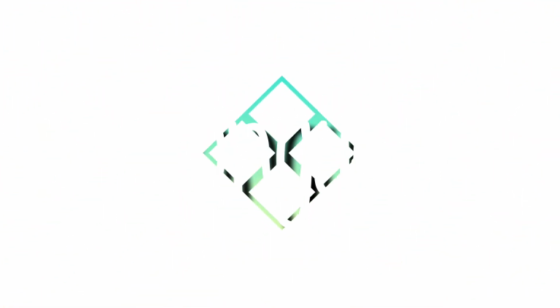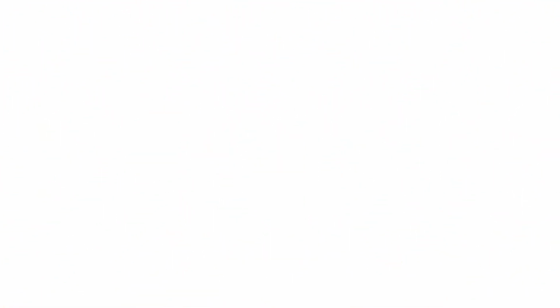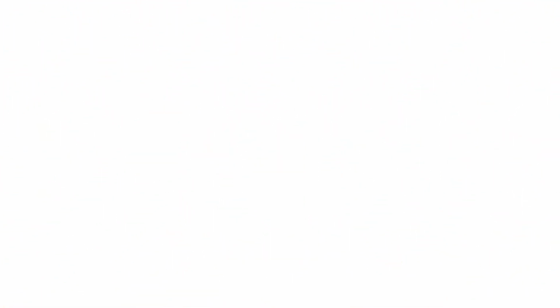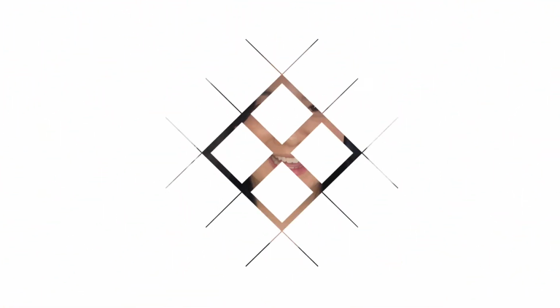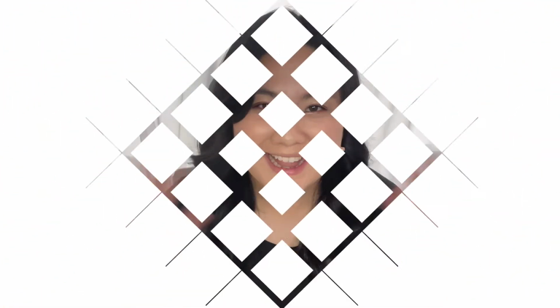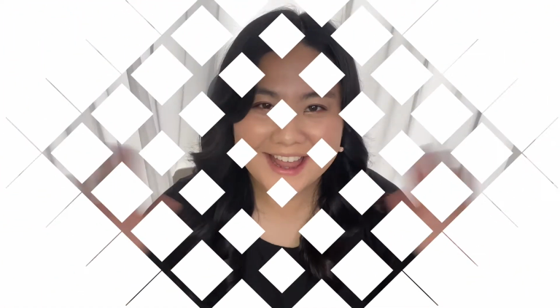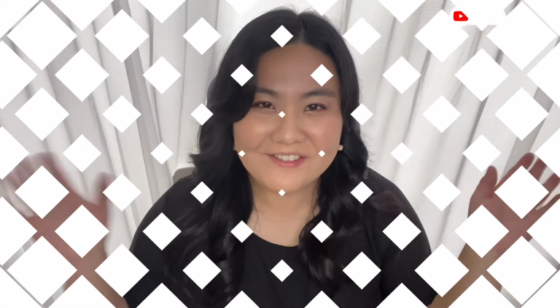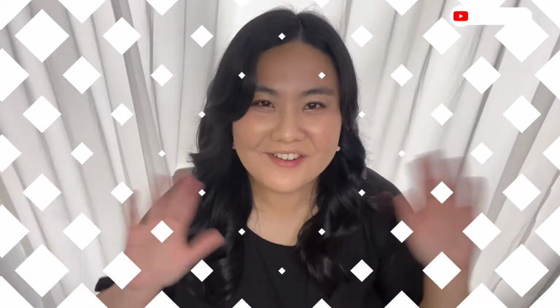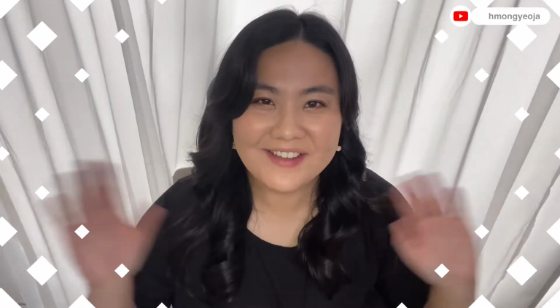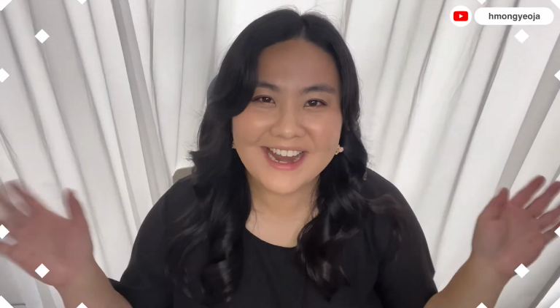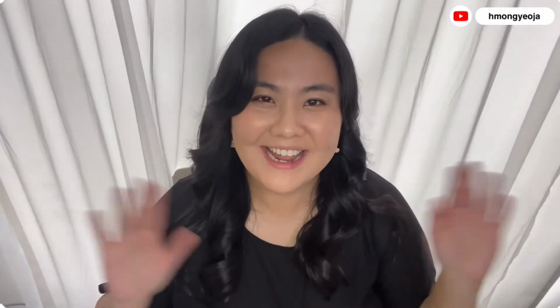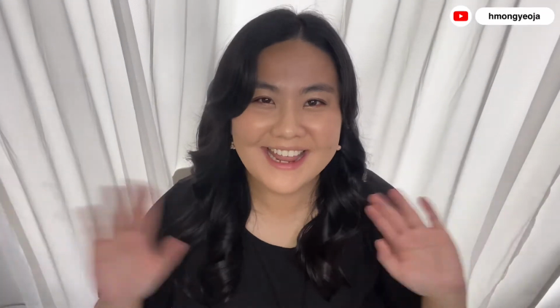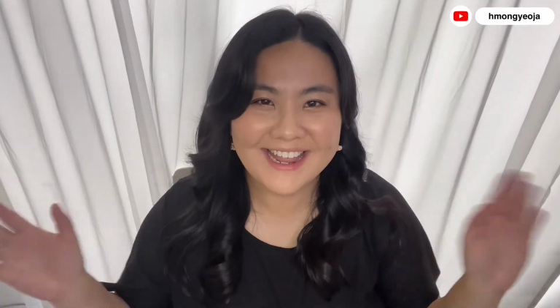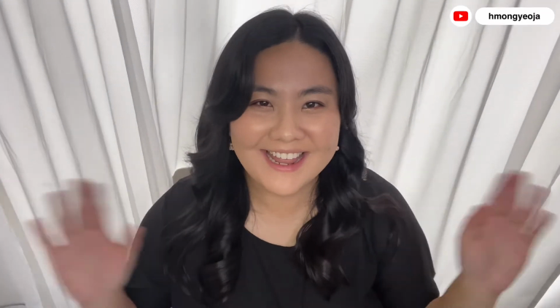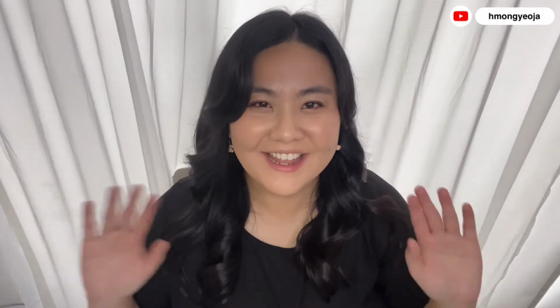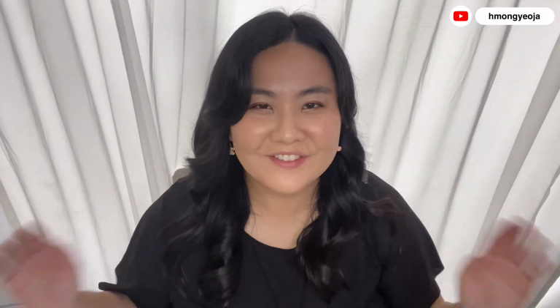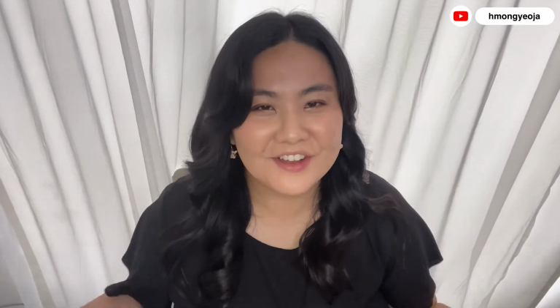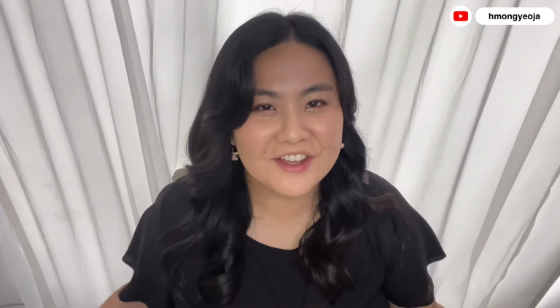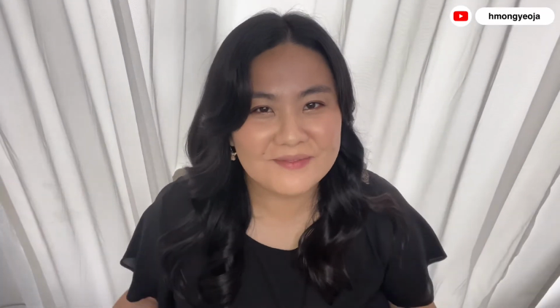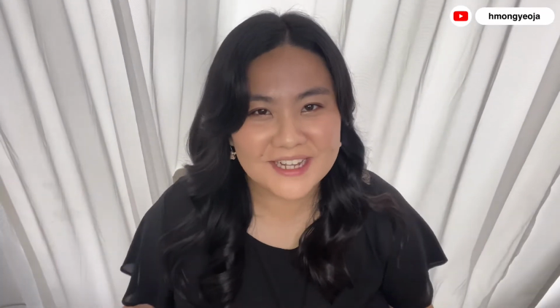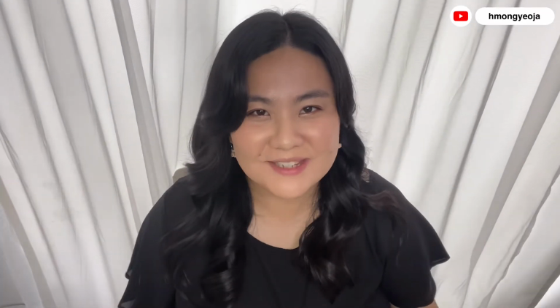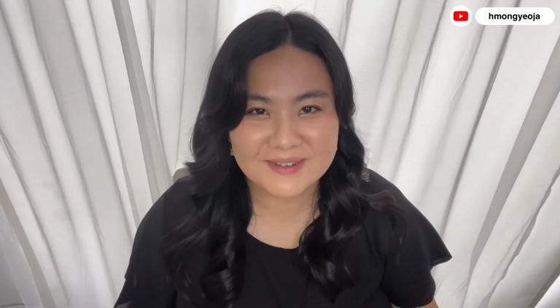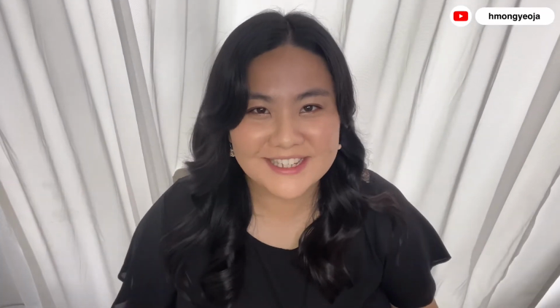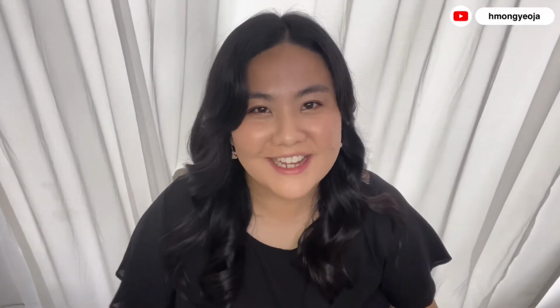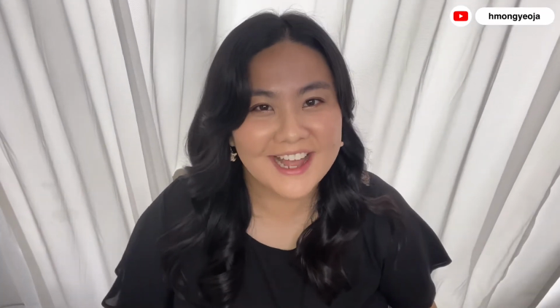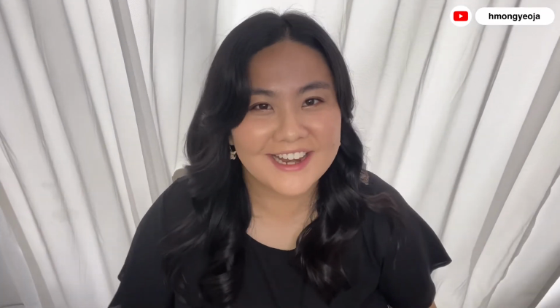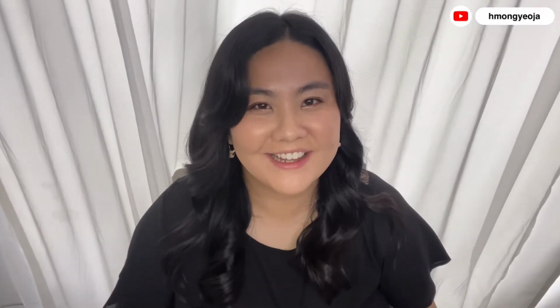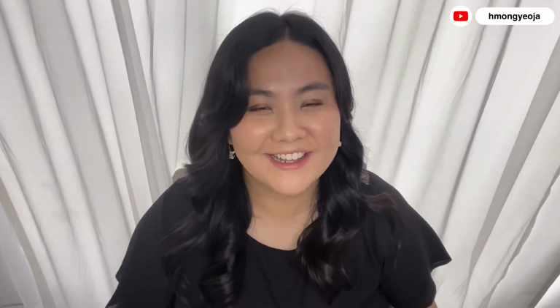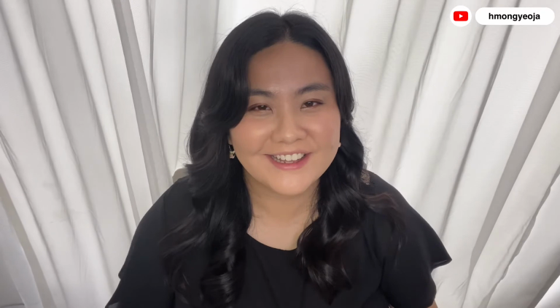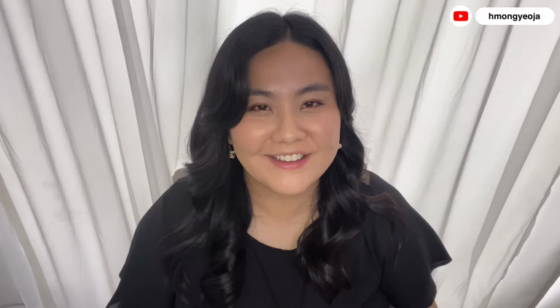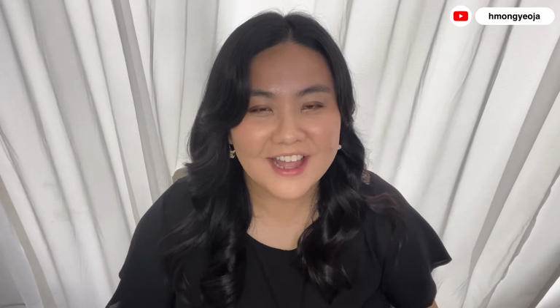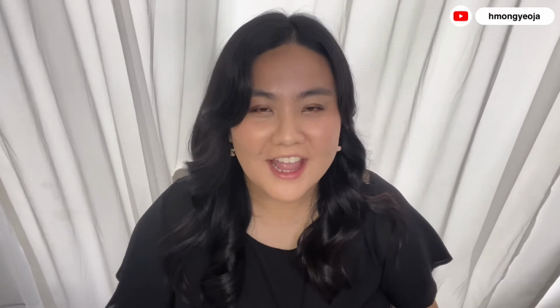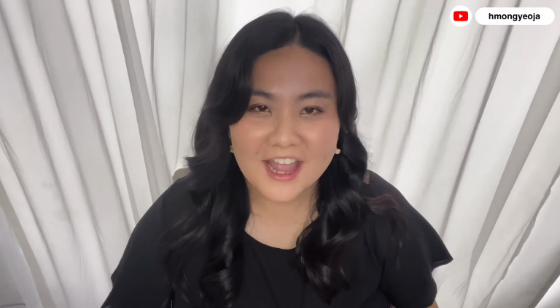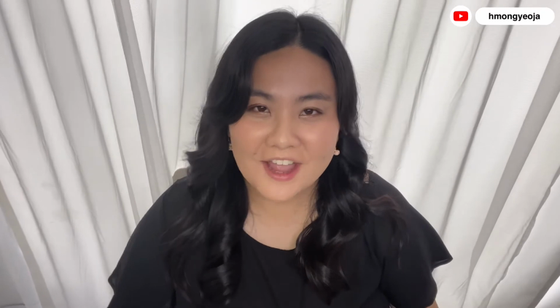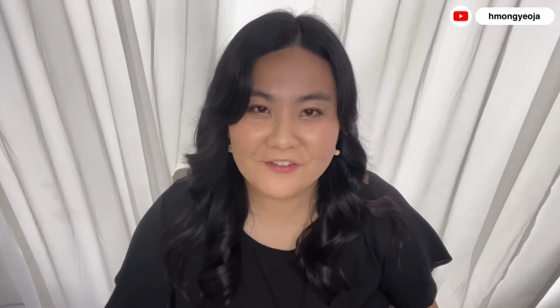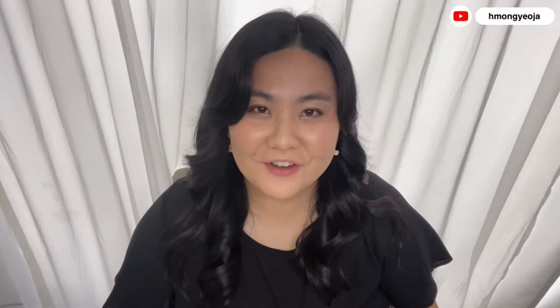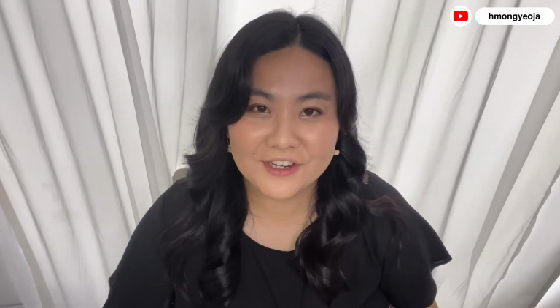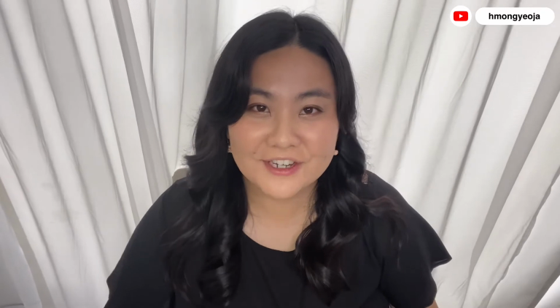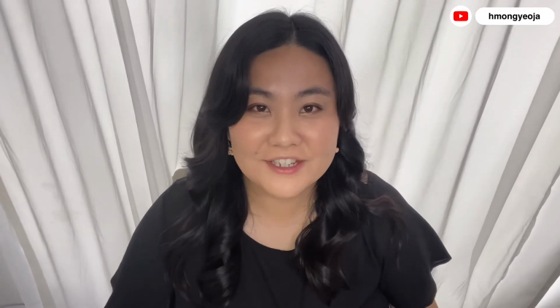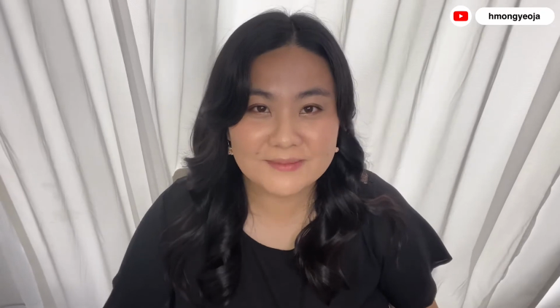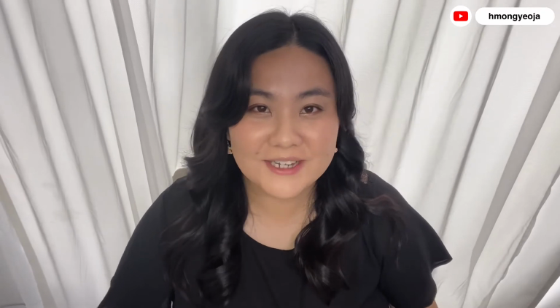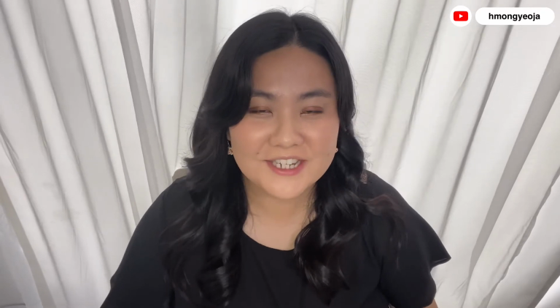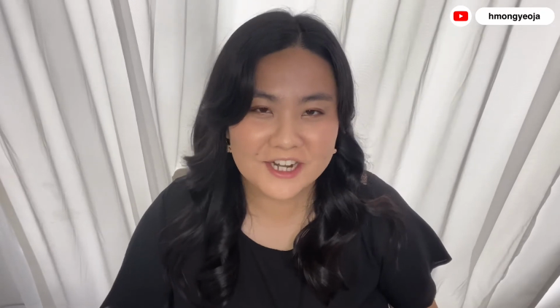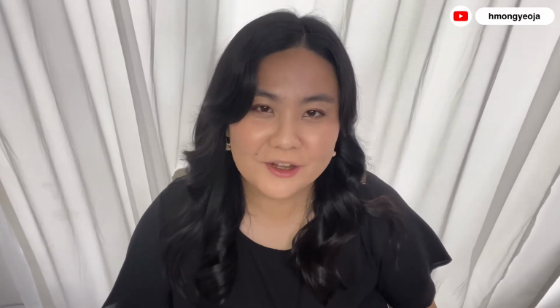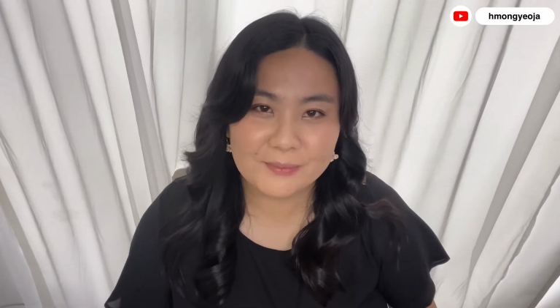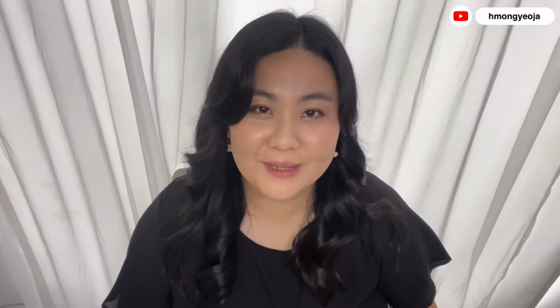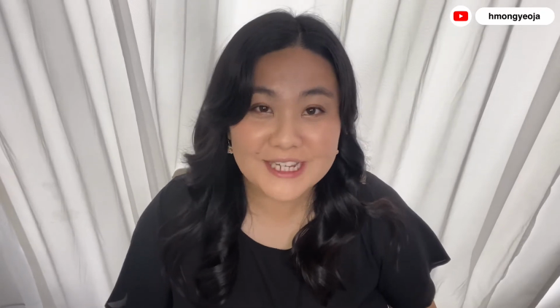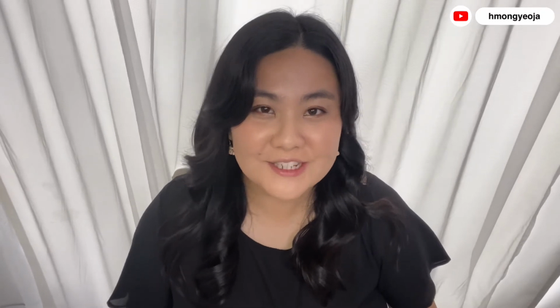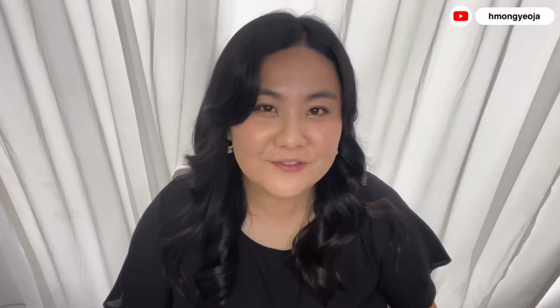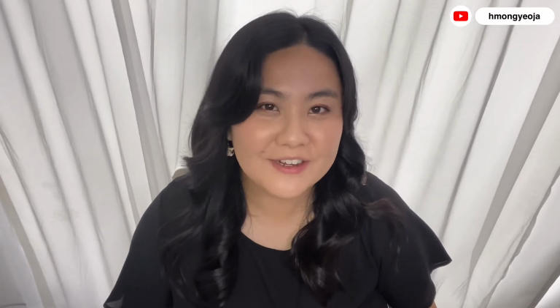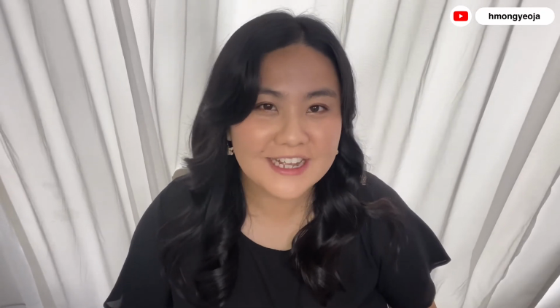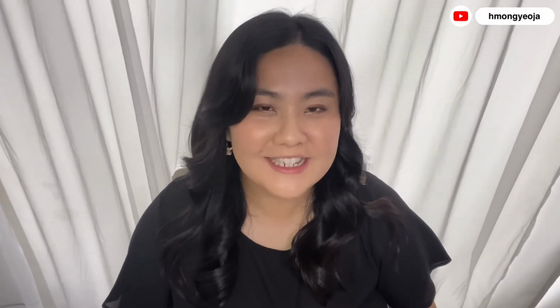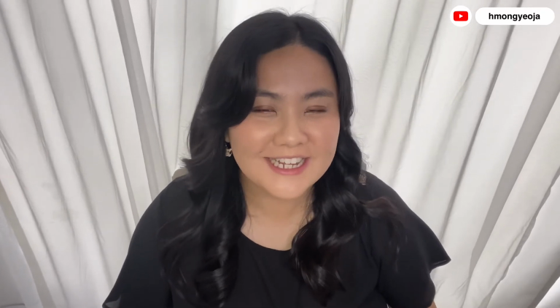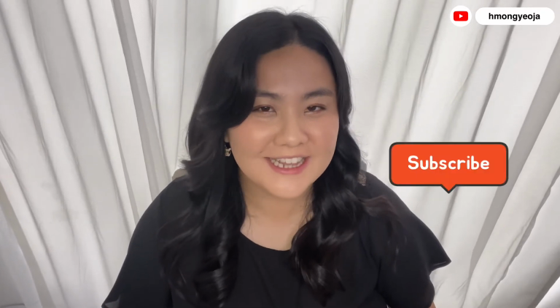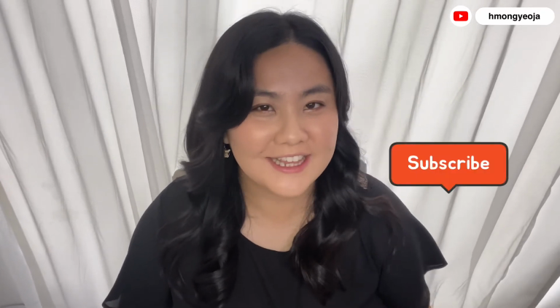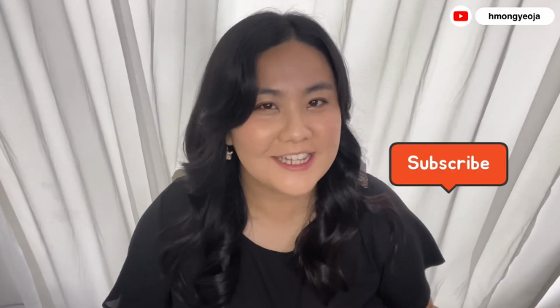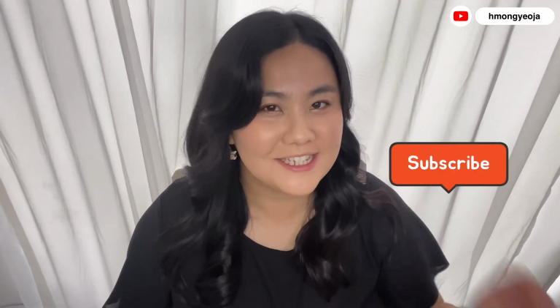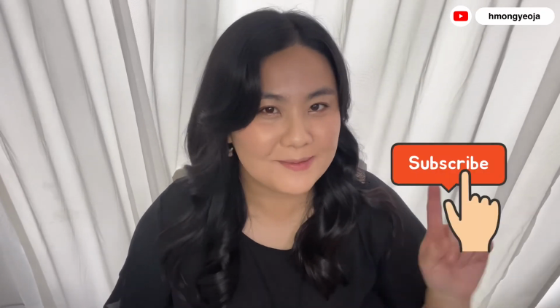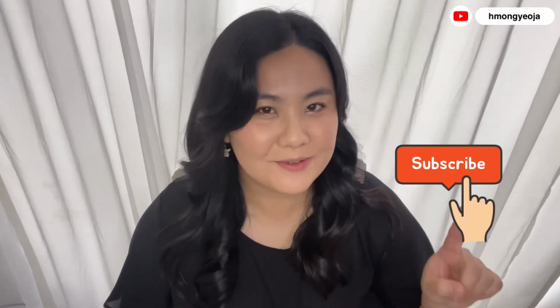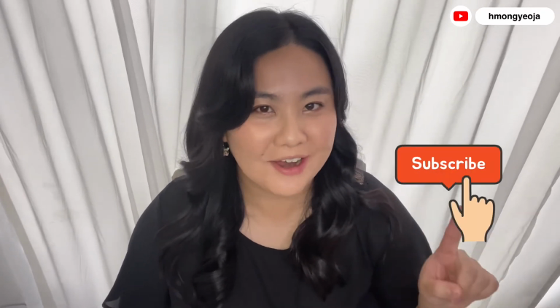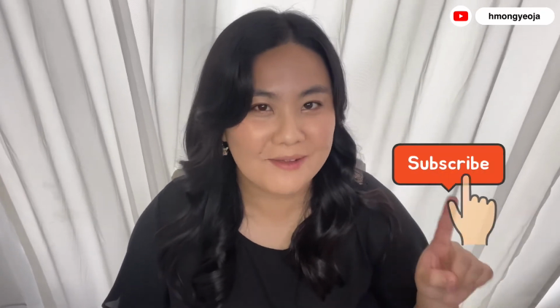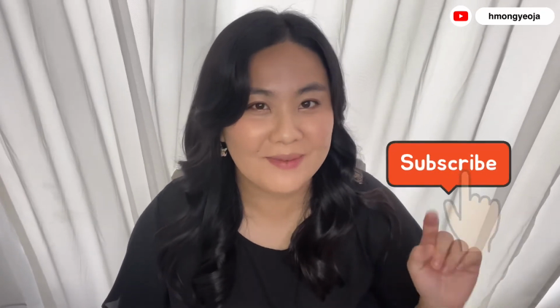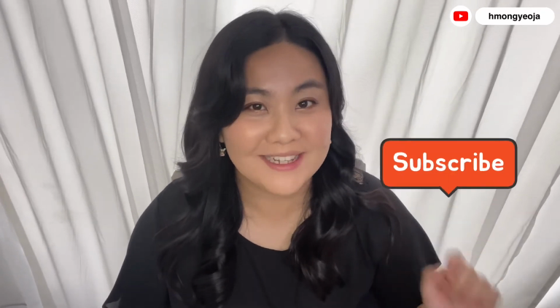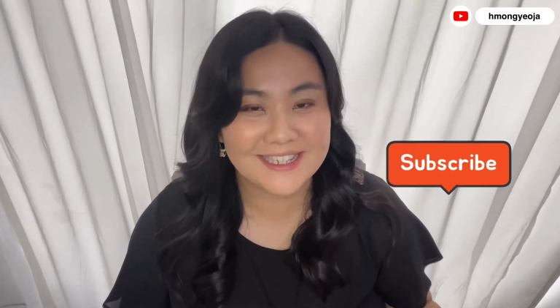Hello everybody! Welcome back to my channel. If you're new to my channel, please don't forget to hit the subscribe button.